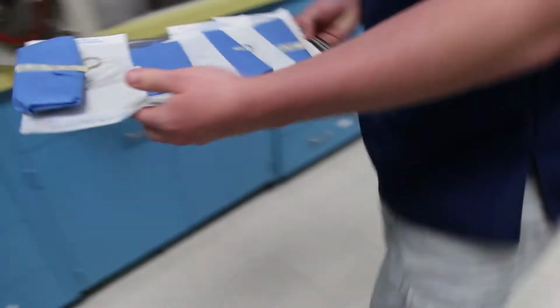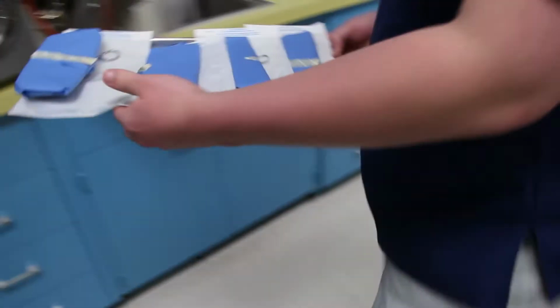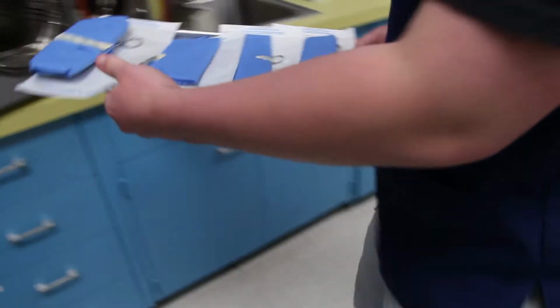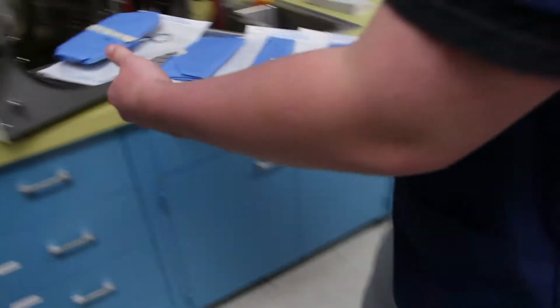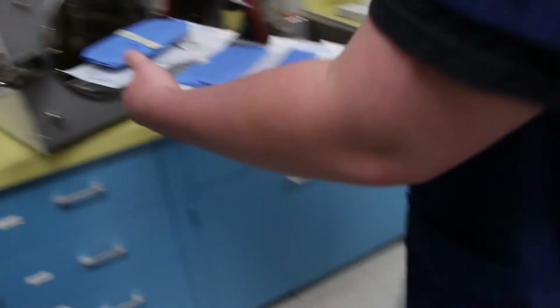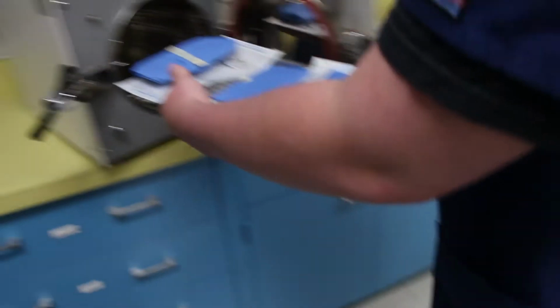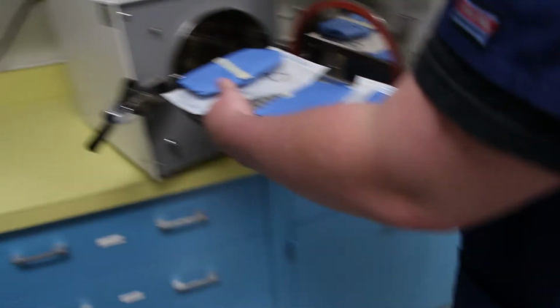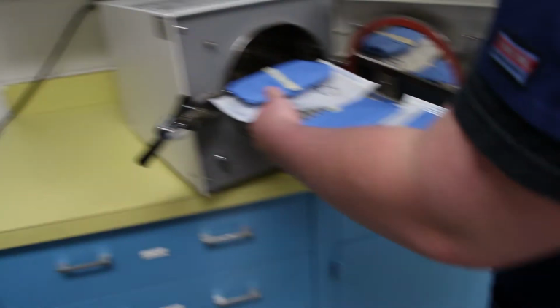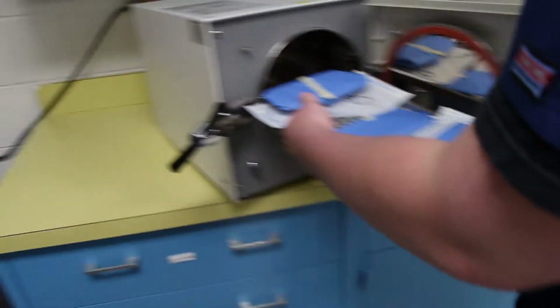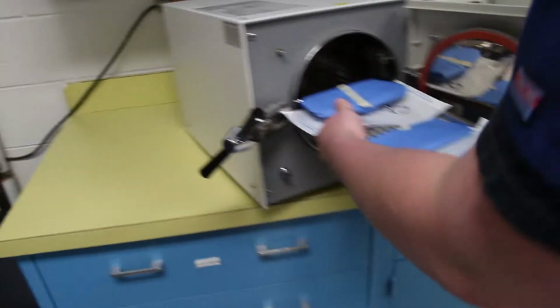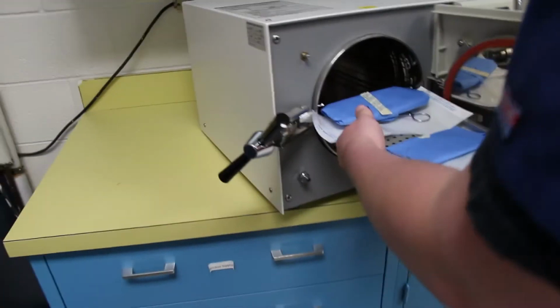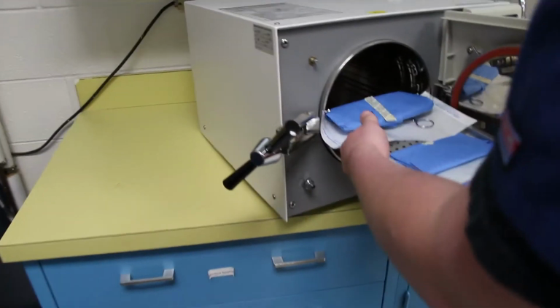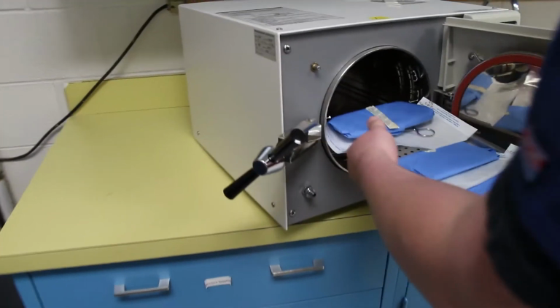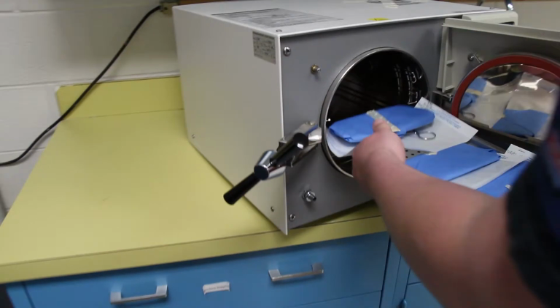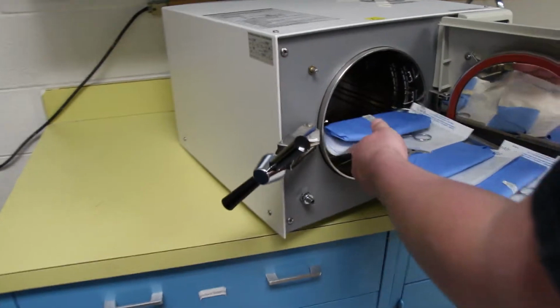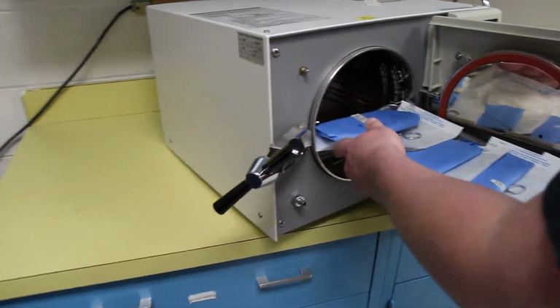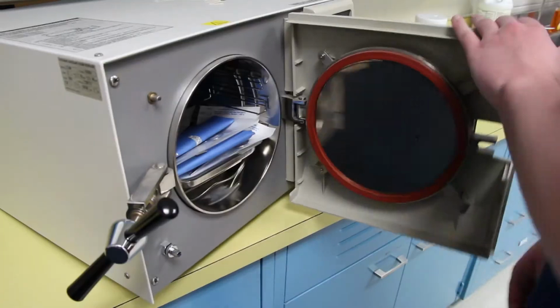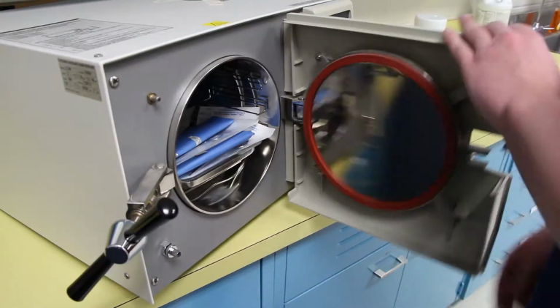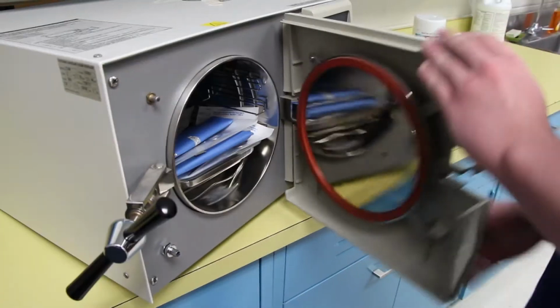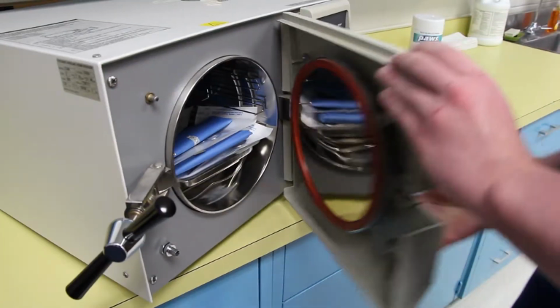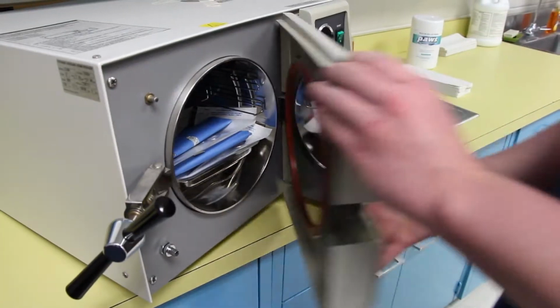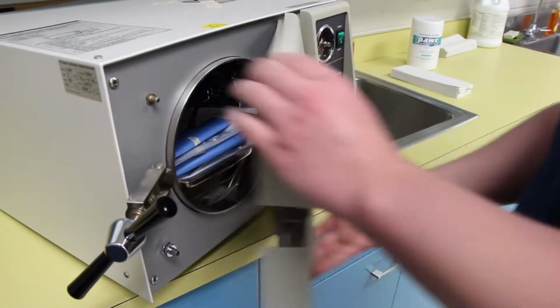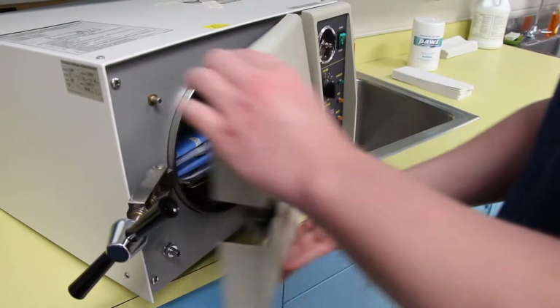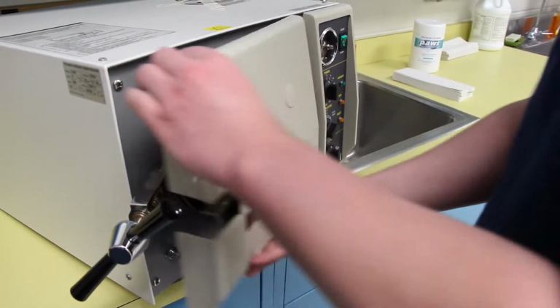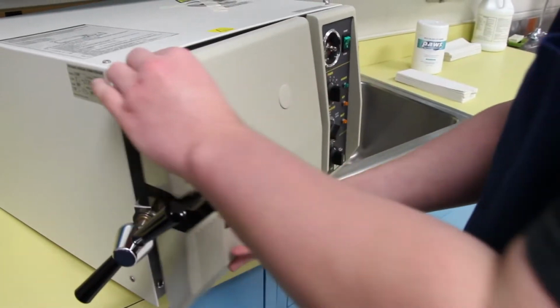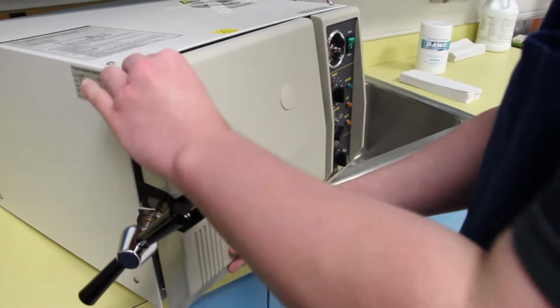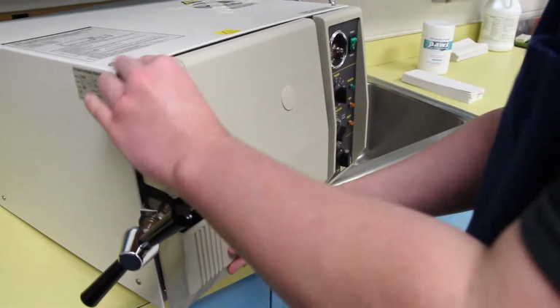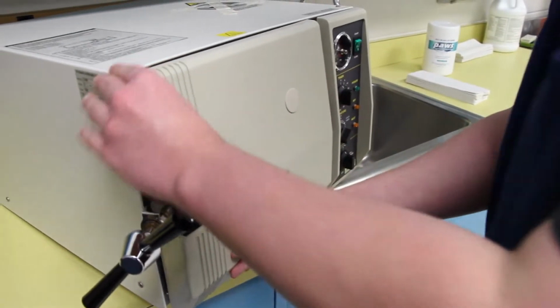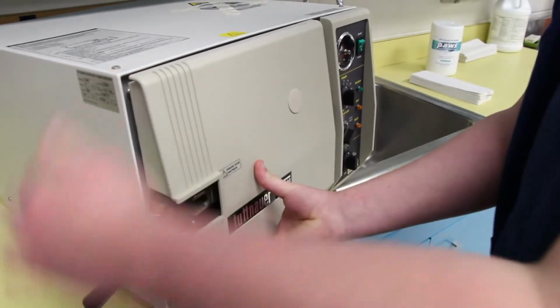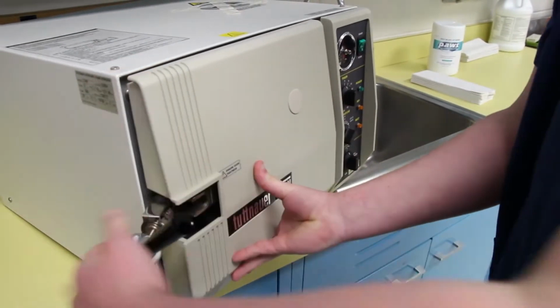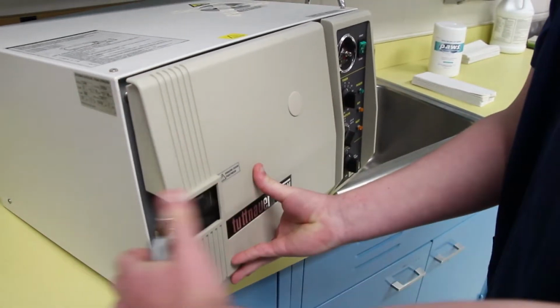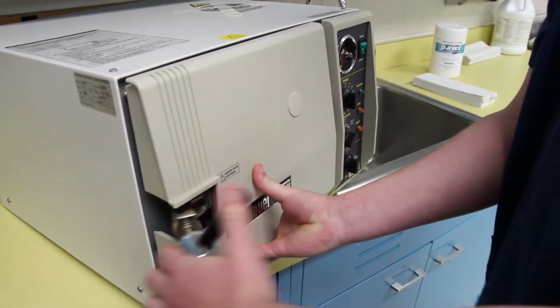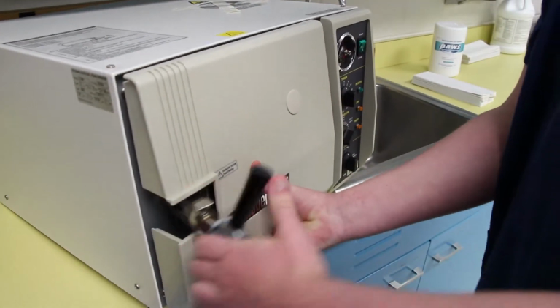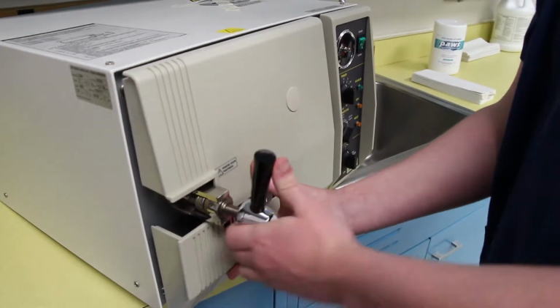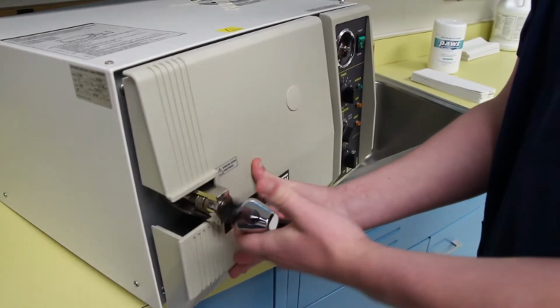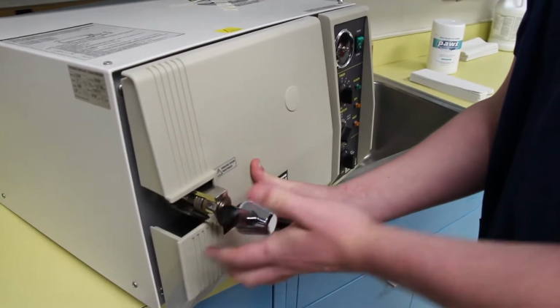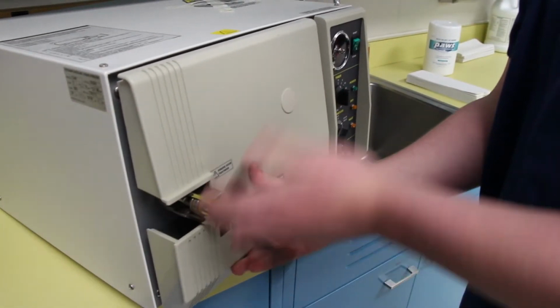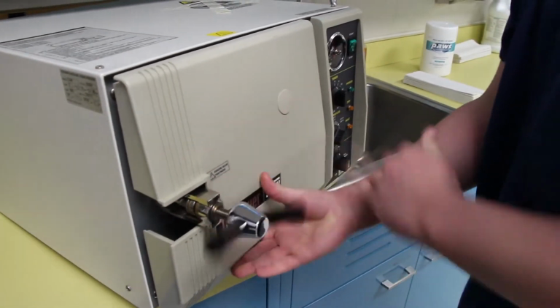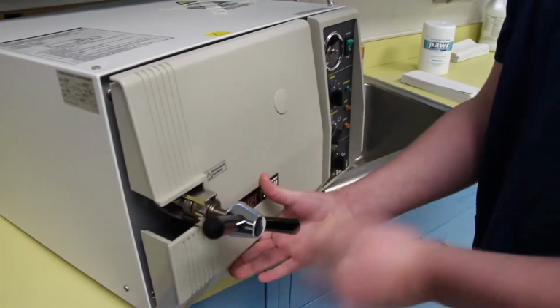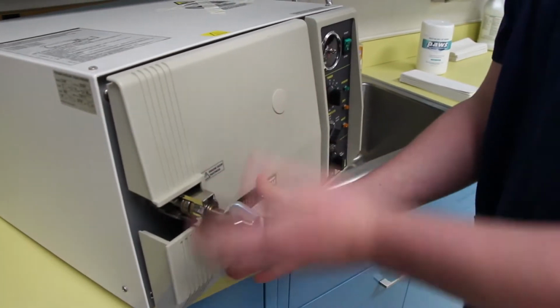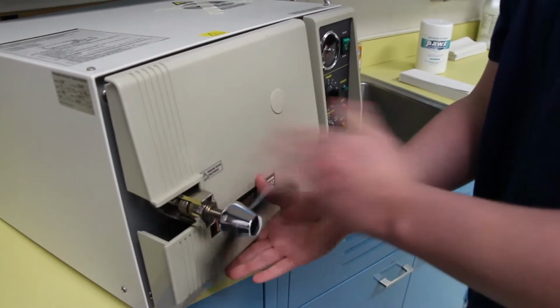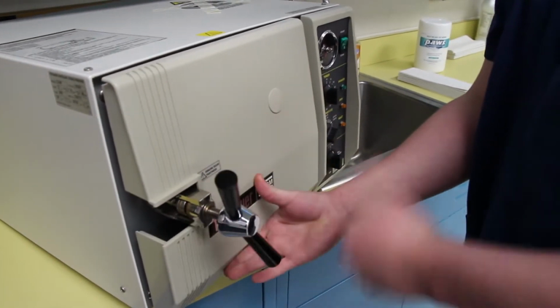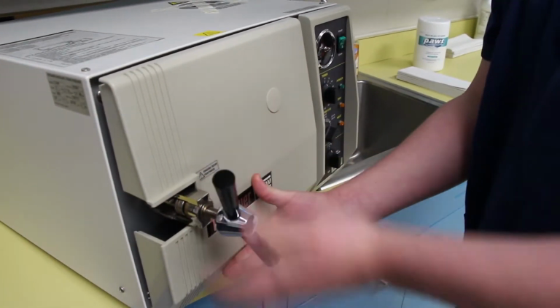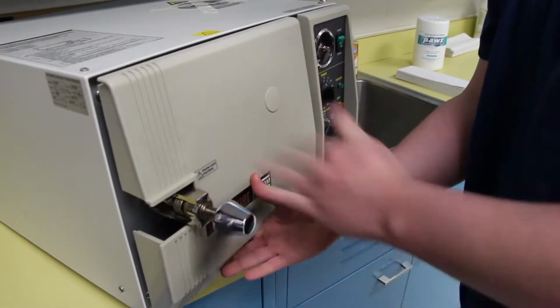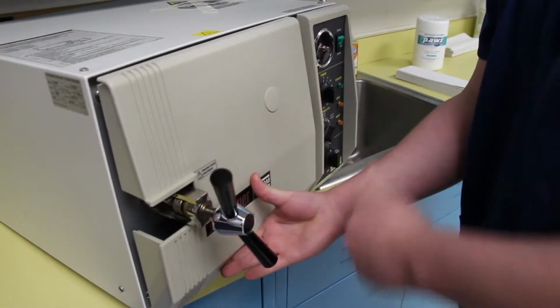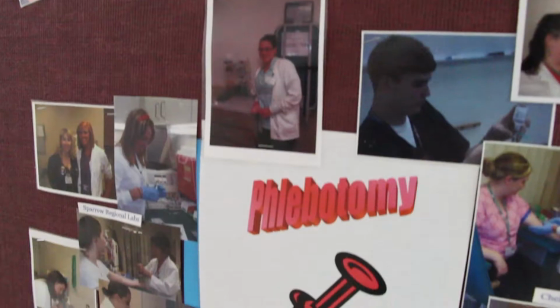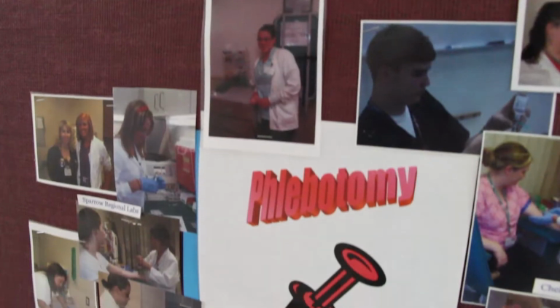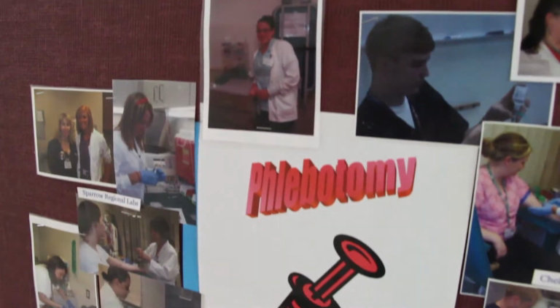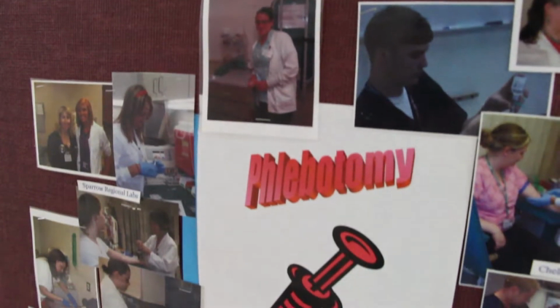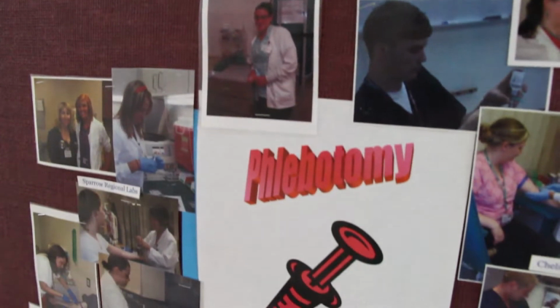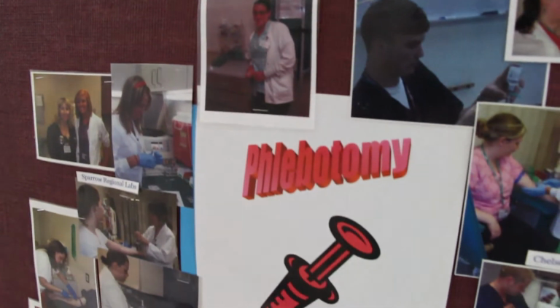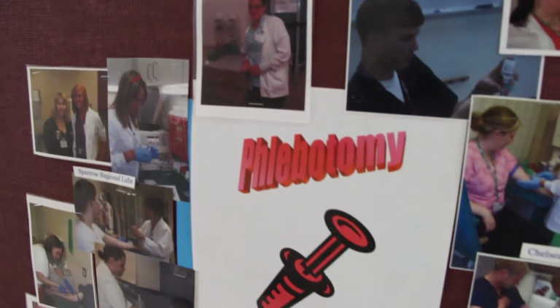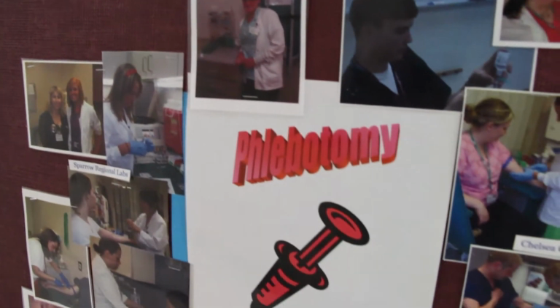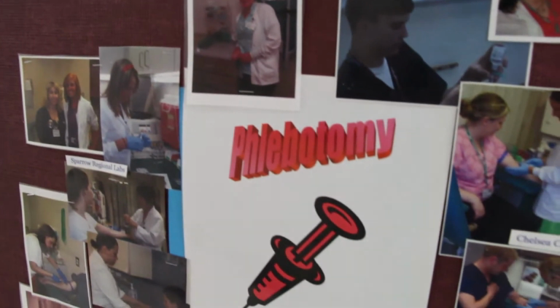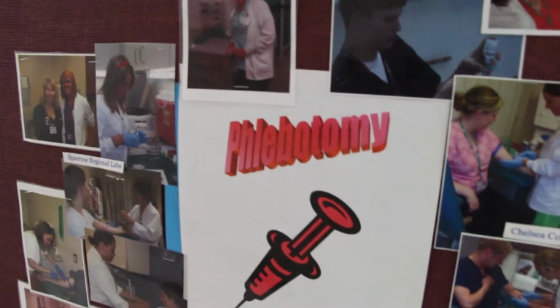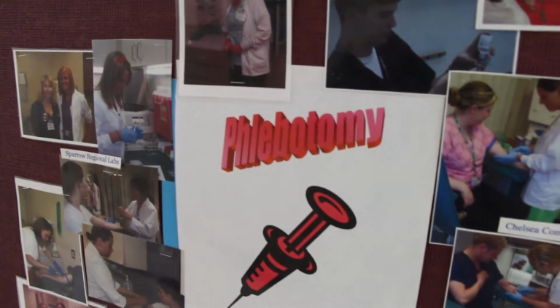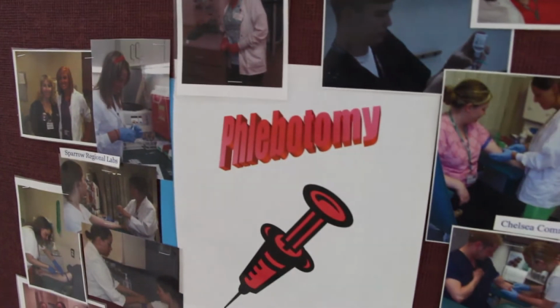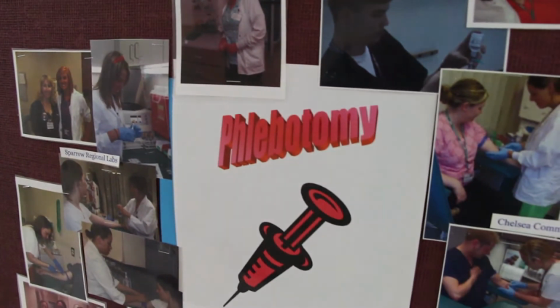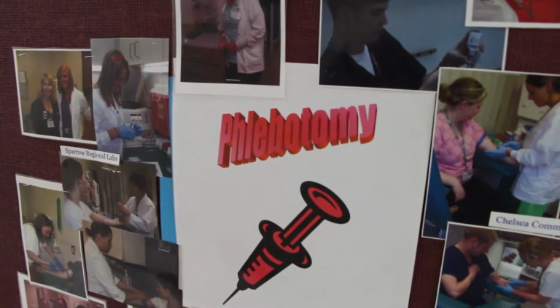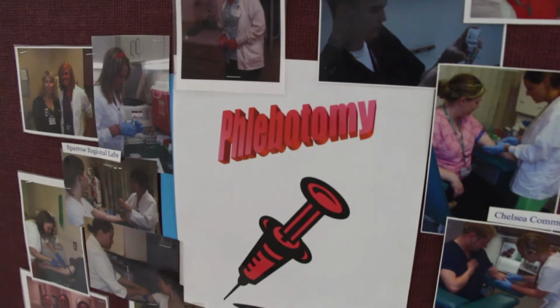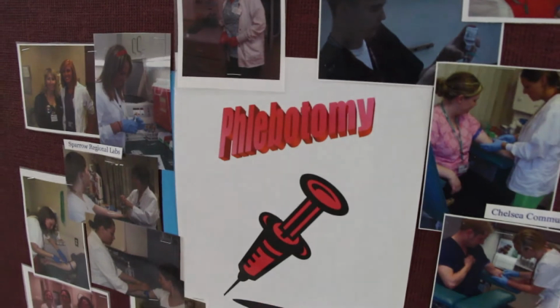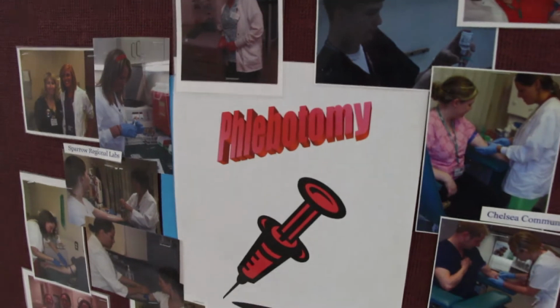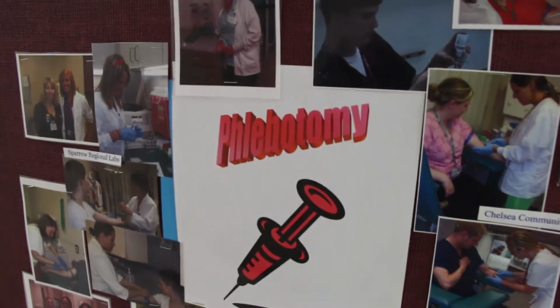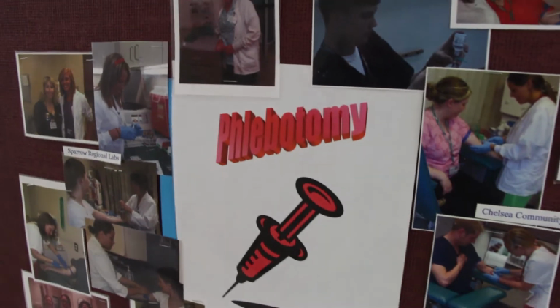You can also get your phlebotomy certification, where you're able to go out and work in a lab and draw blood from people, and that's a really good opportunity.